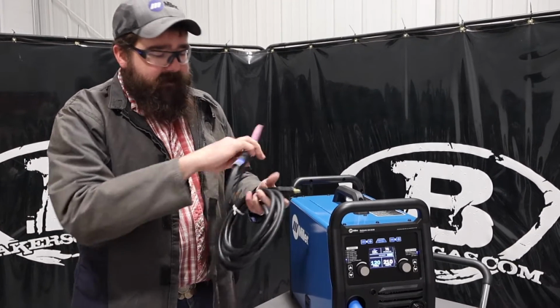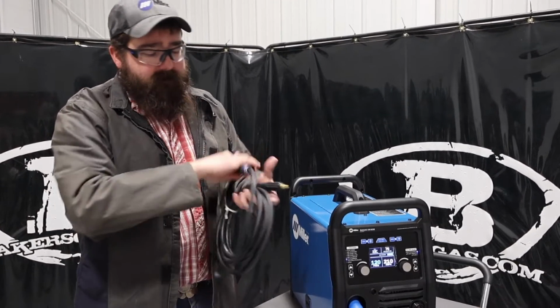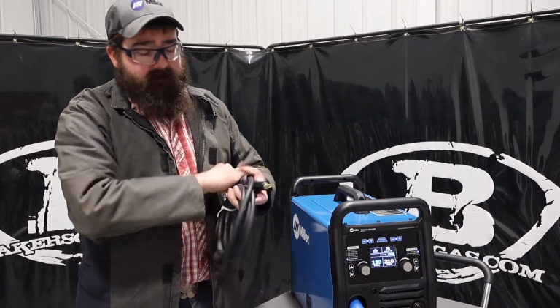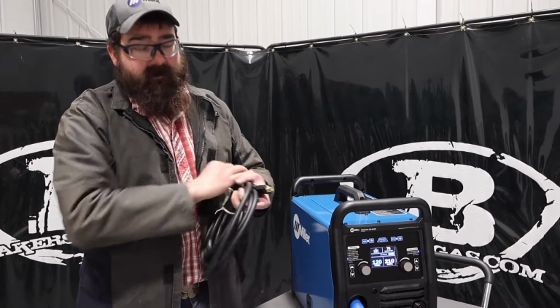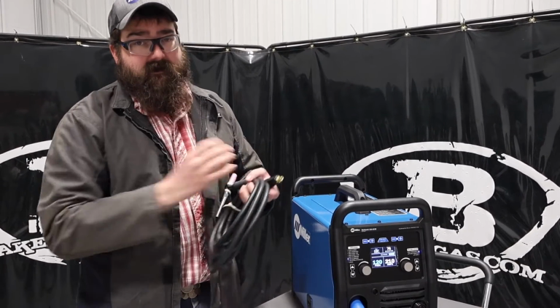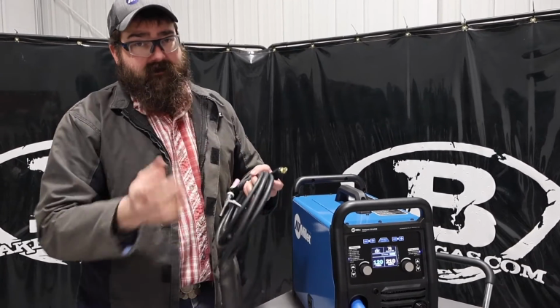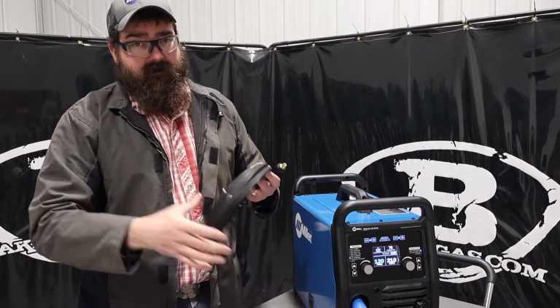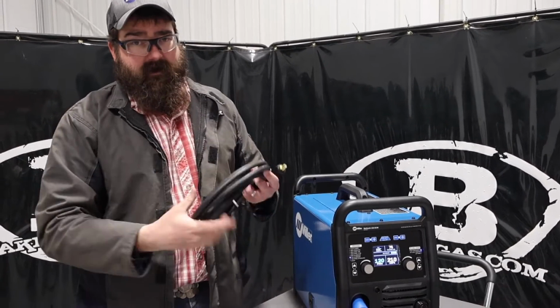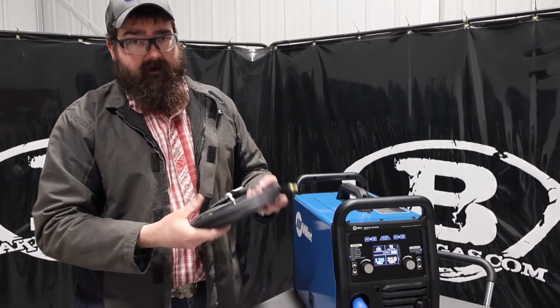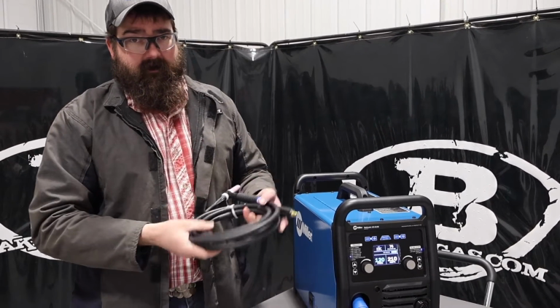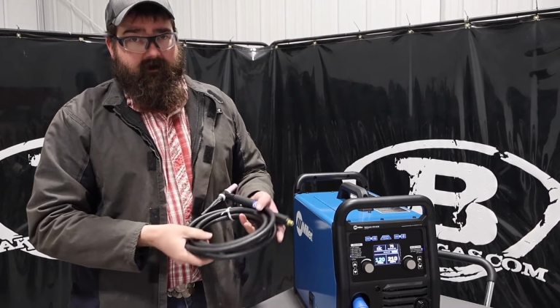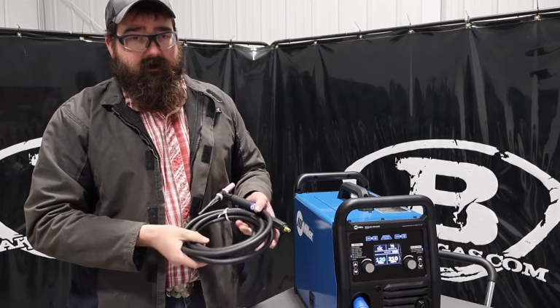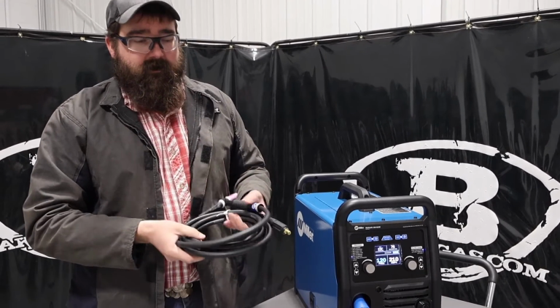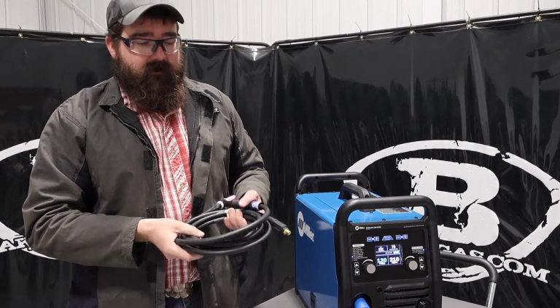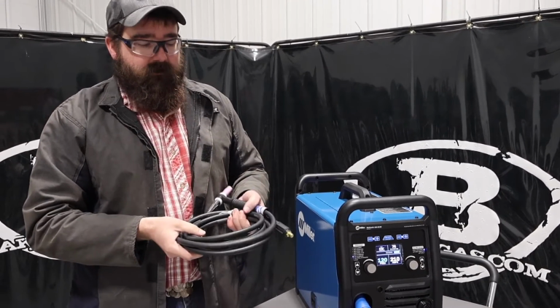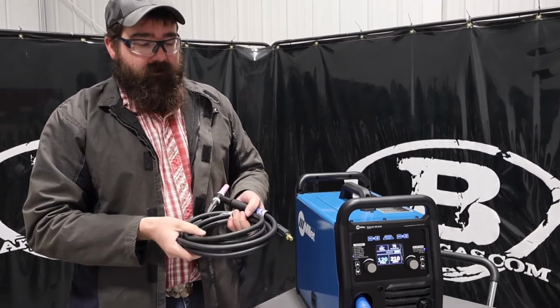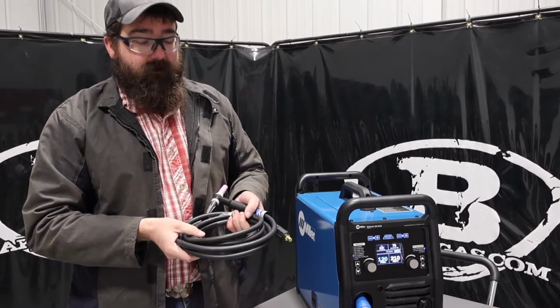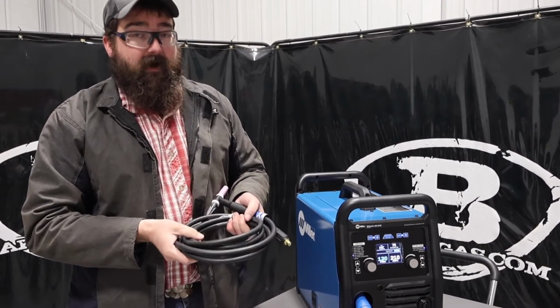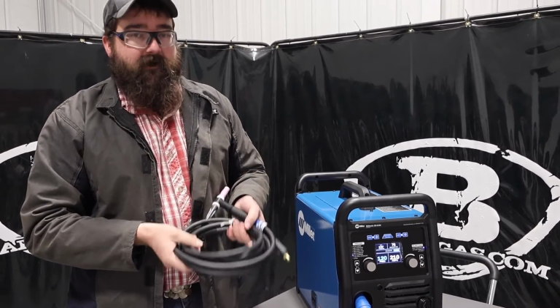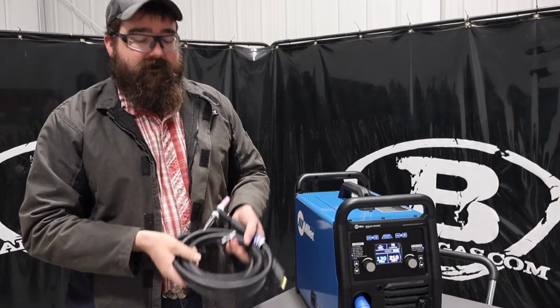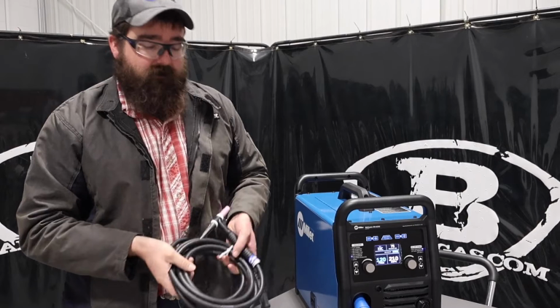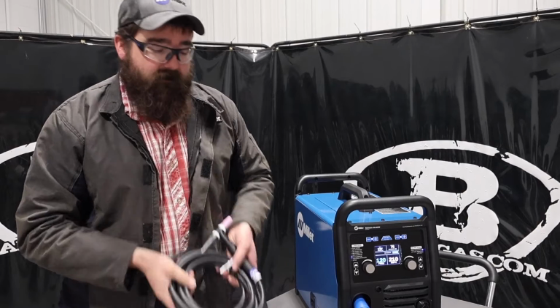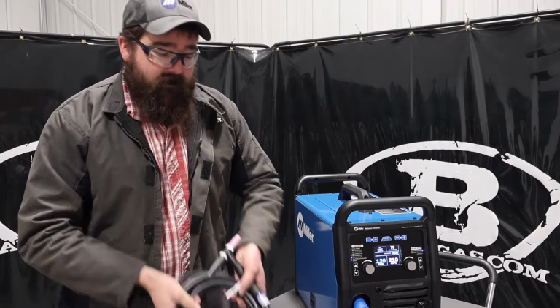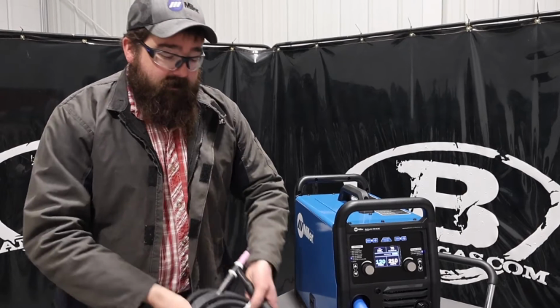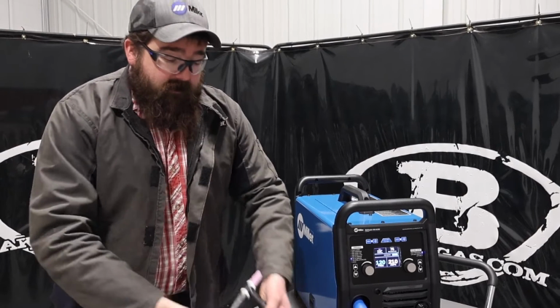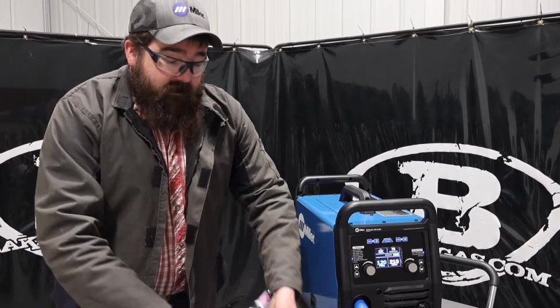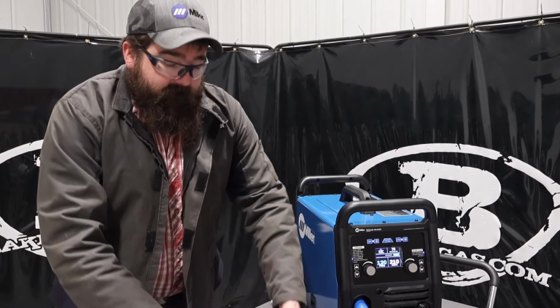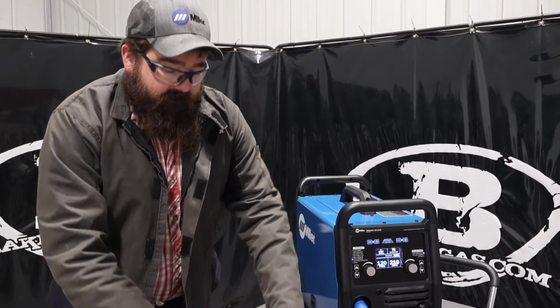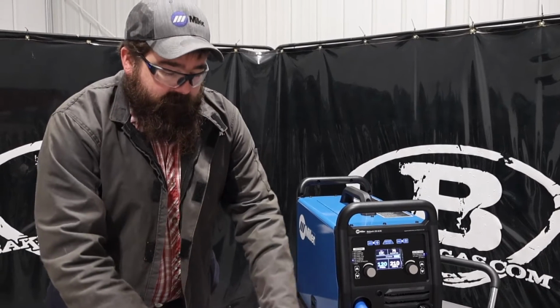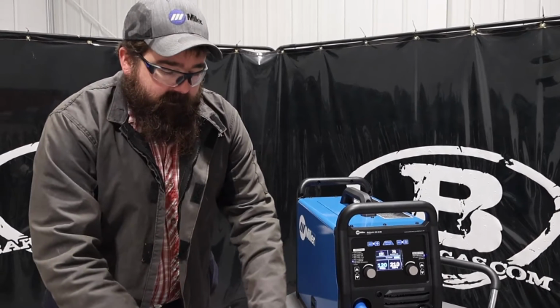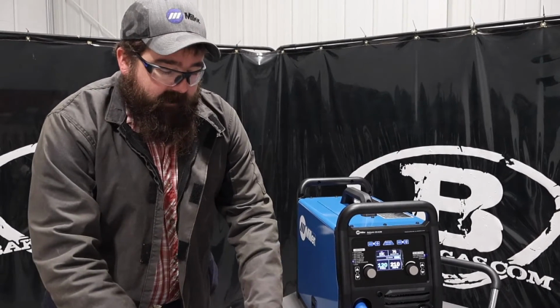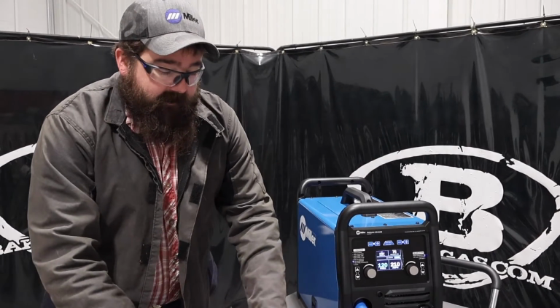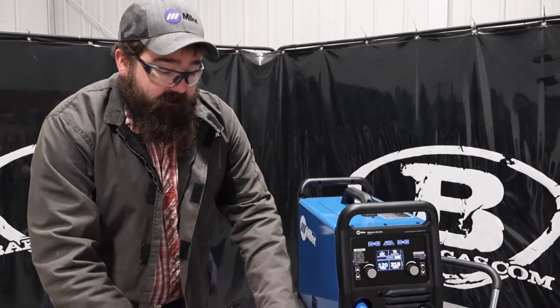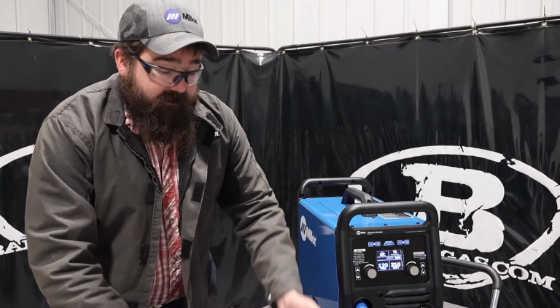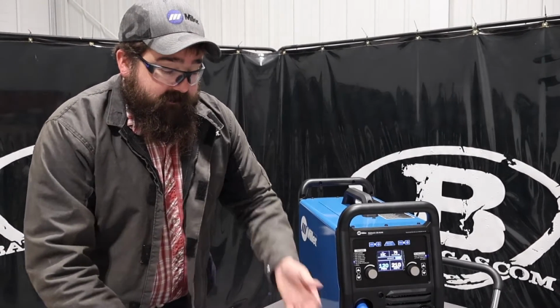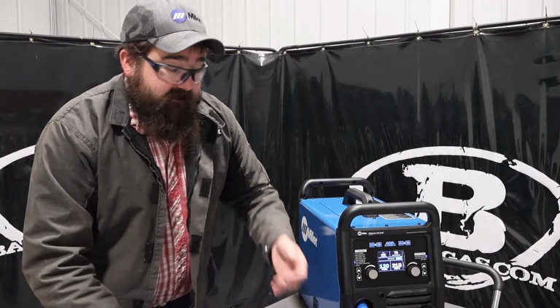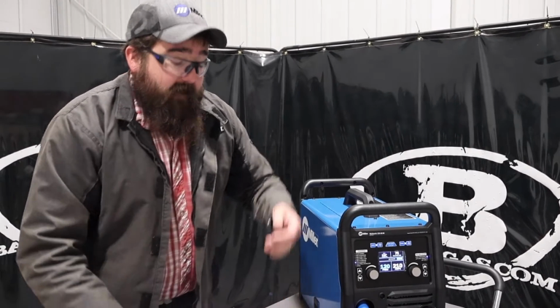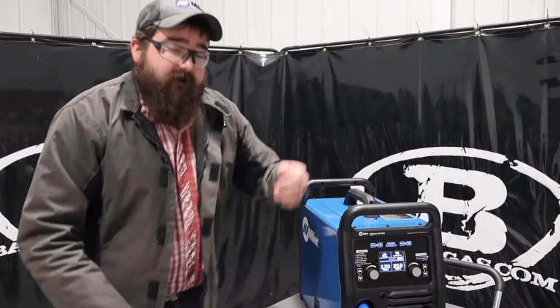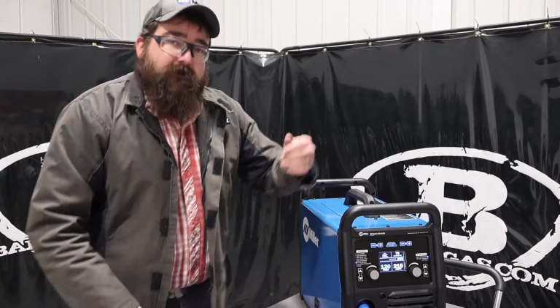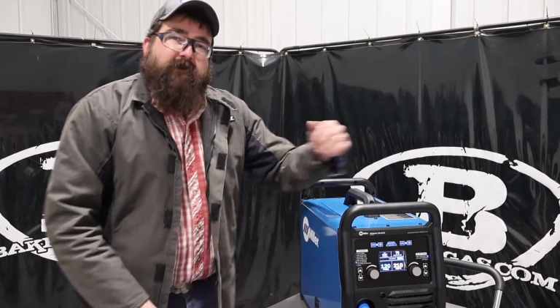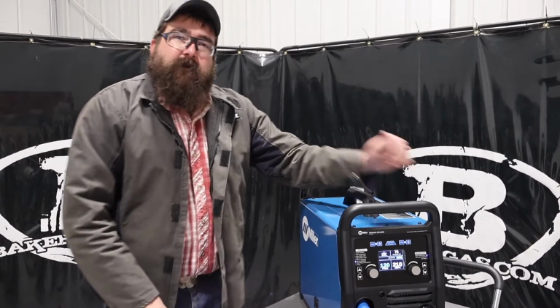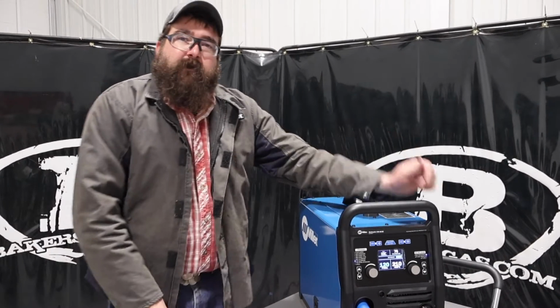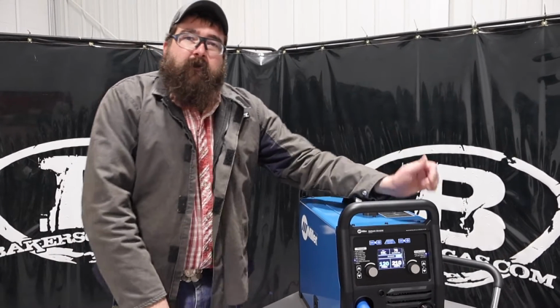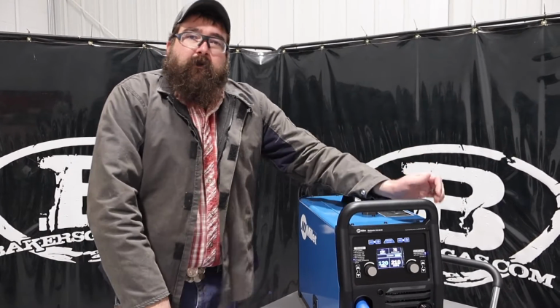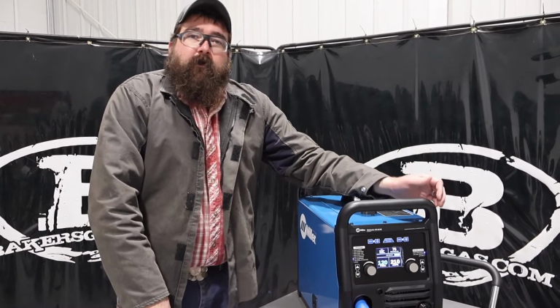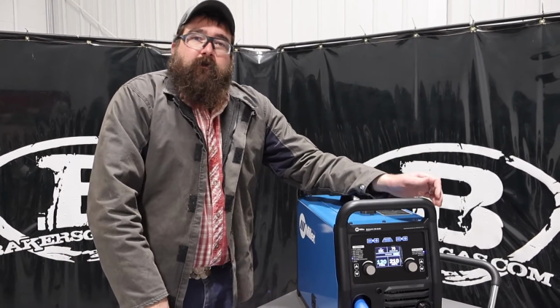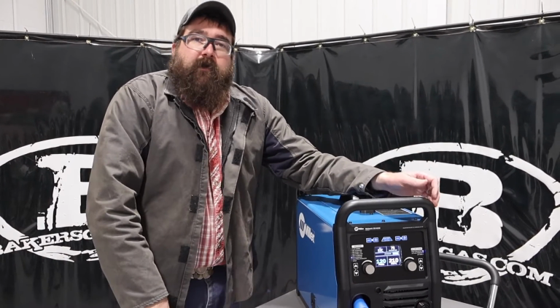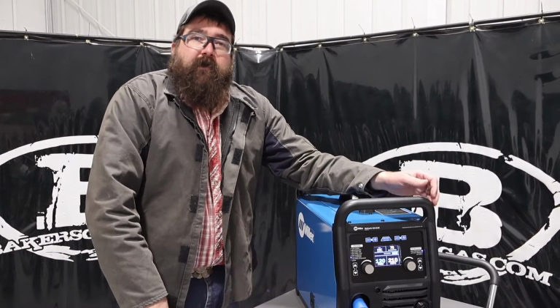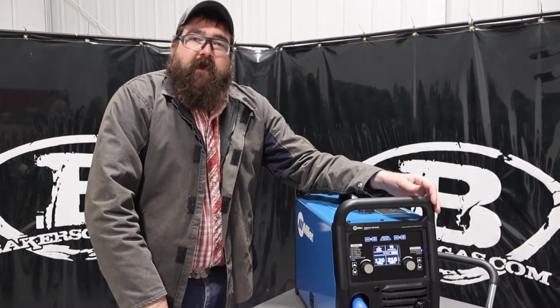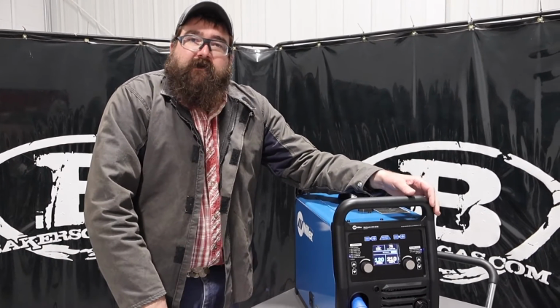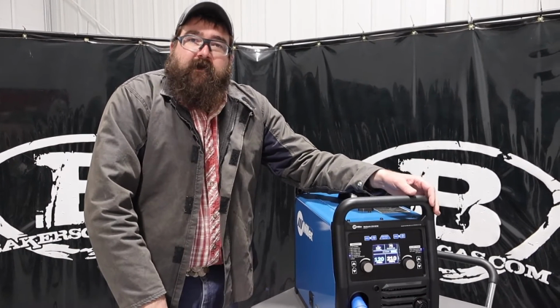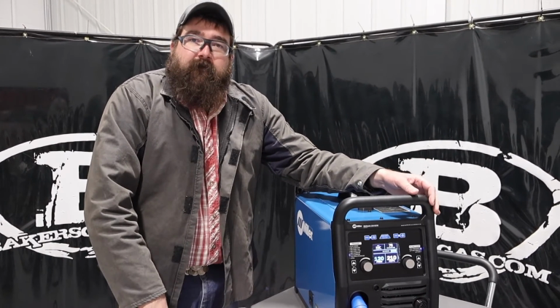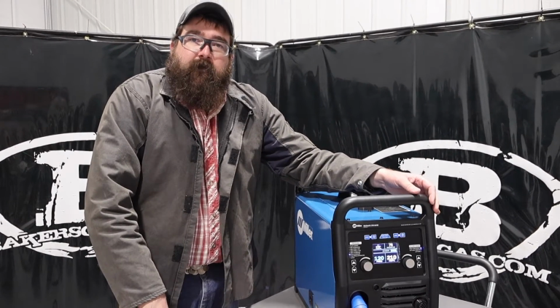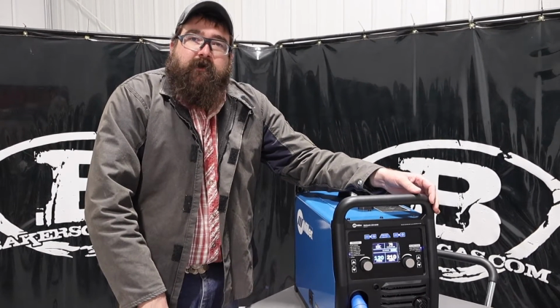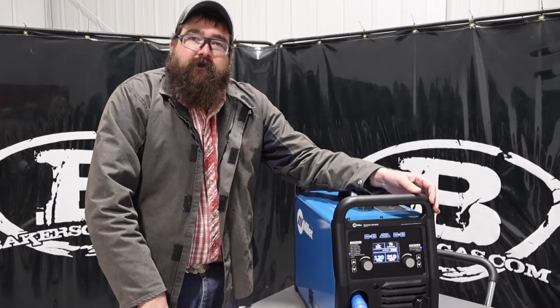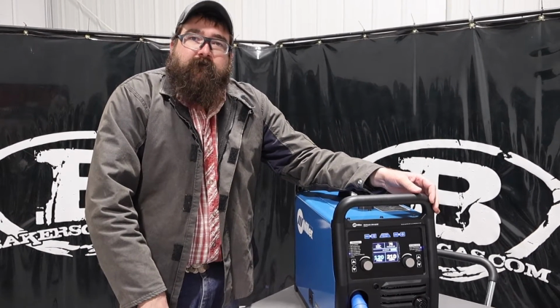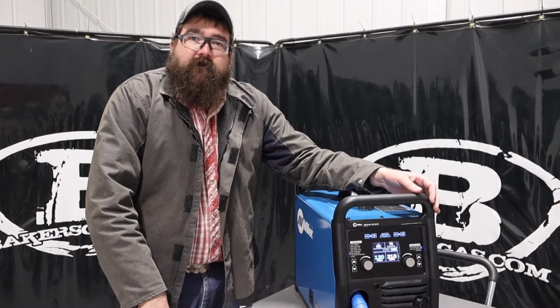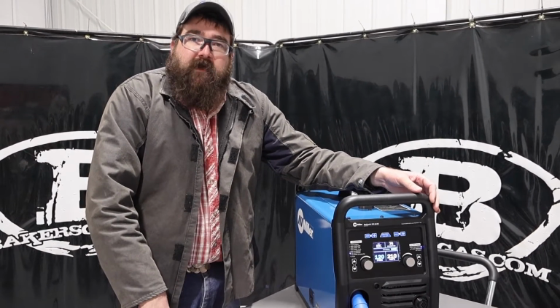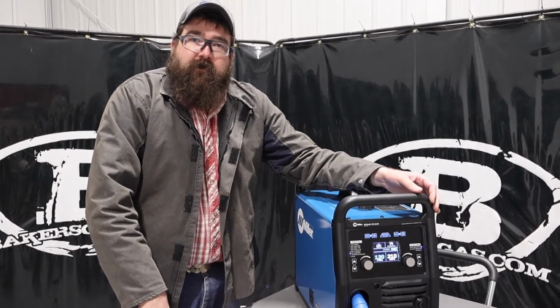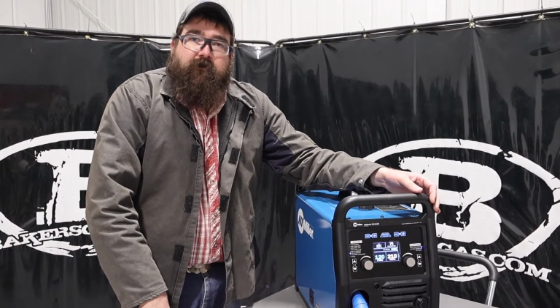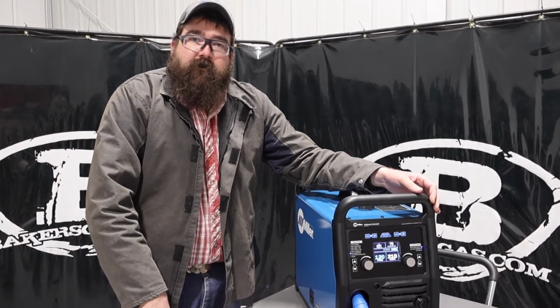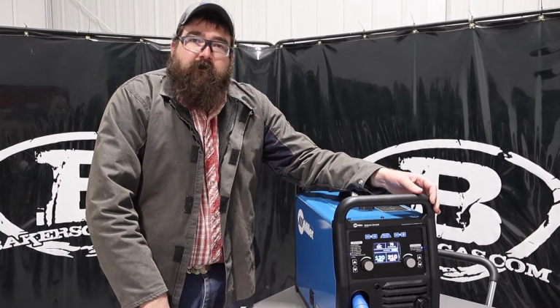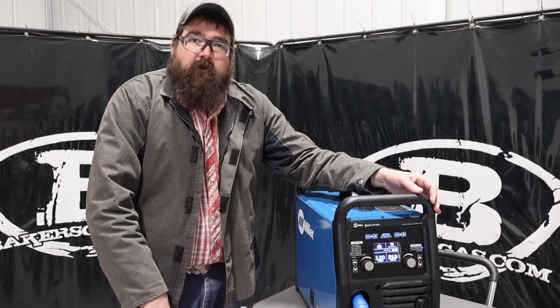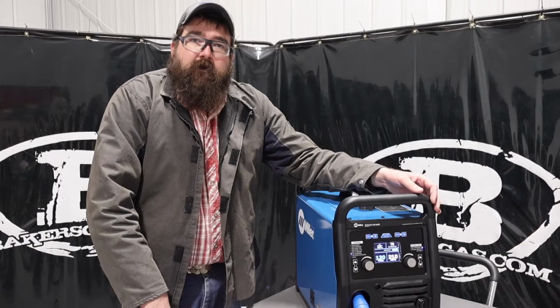It comes with an accessory kit. If you've got any questions or comments, please leave them down below. Thanks again for watching — stay tuned for more.